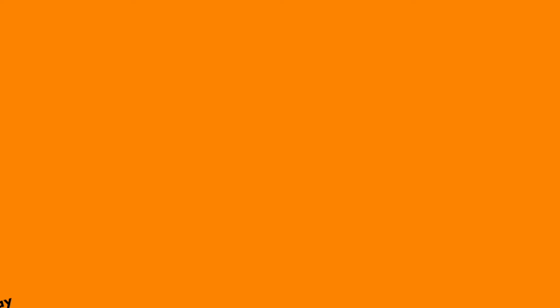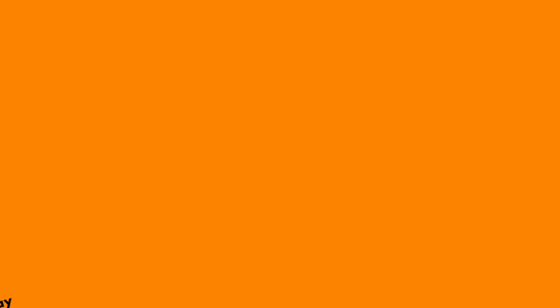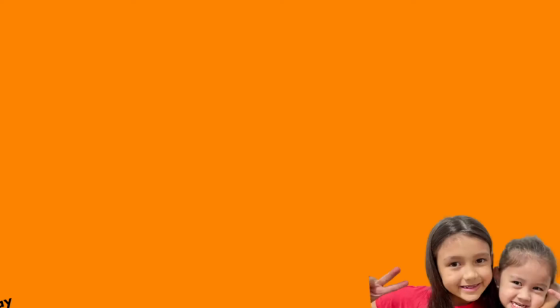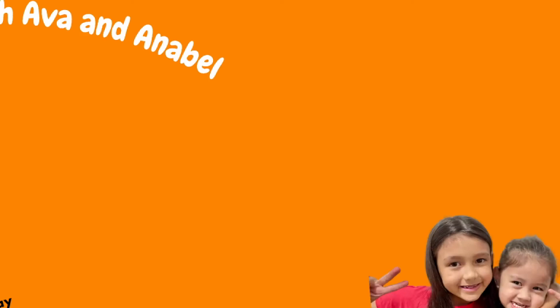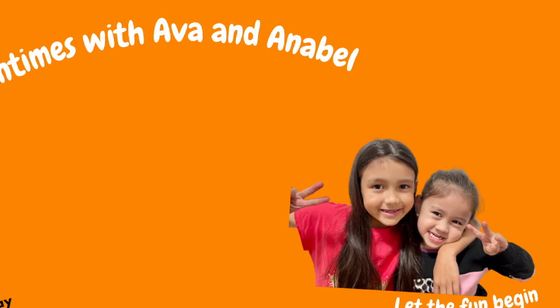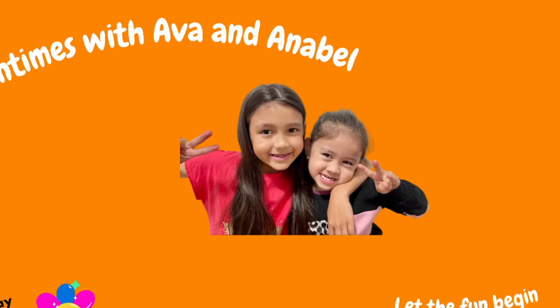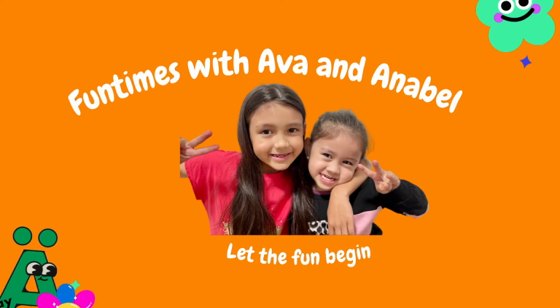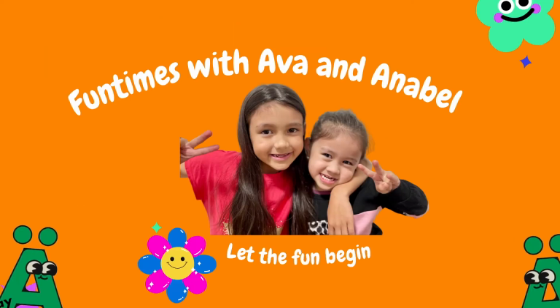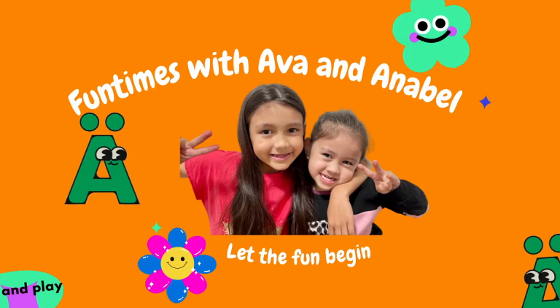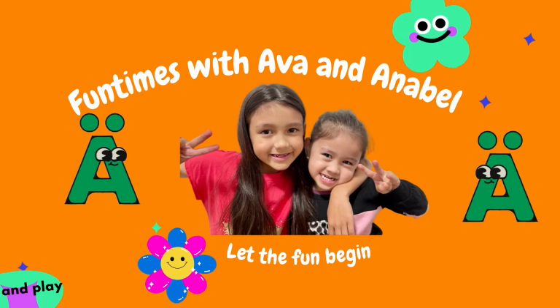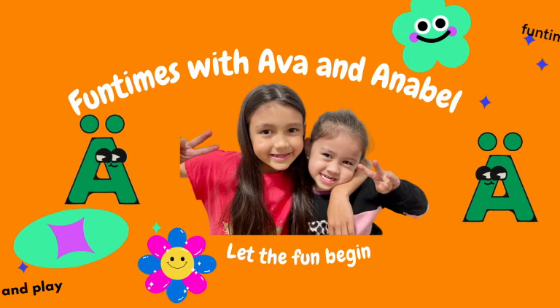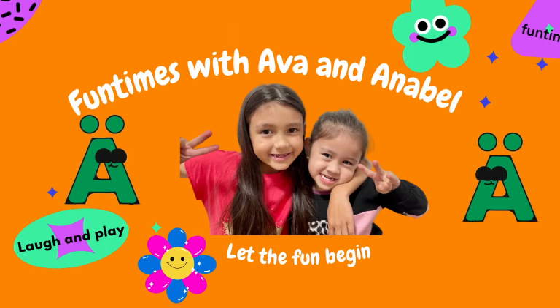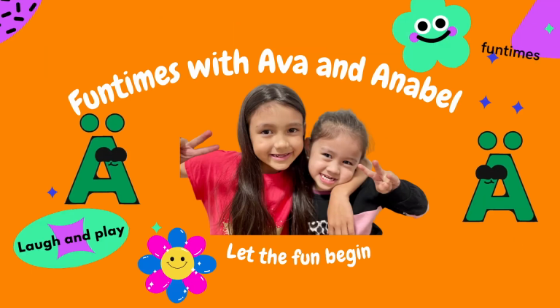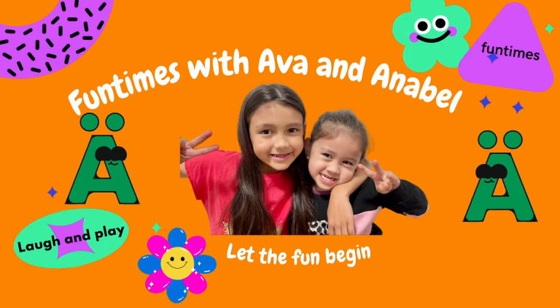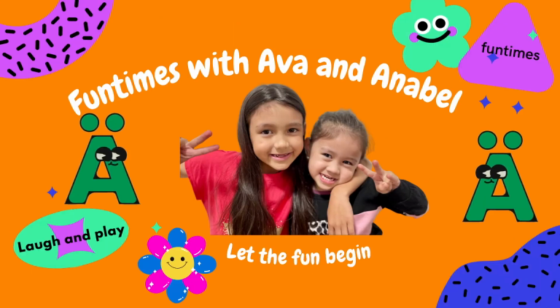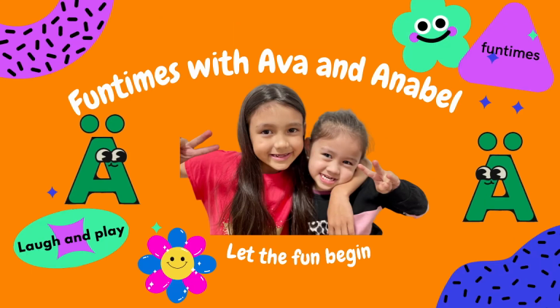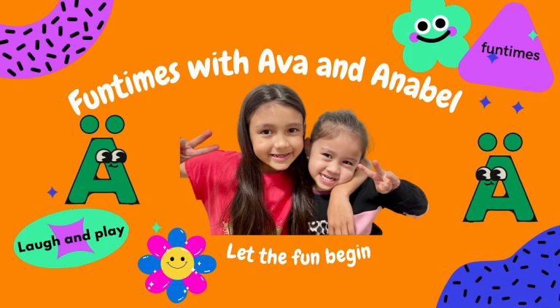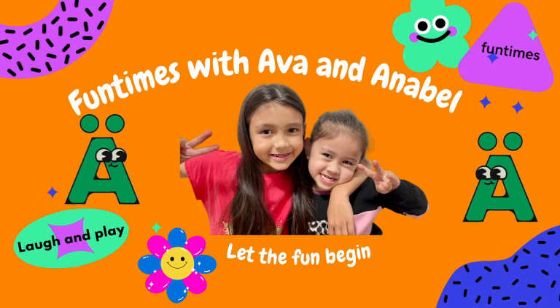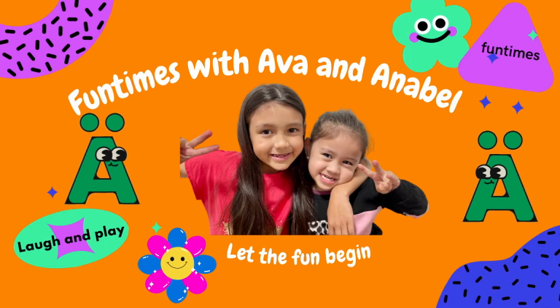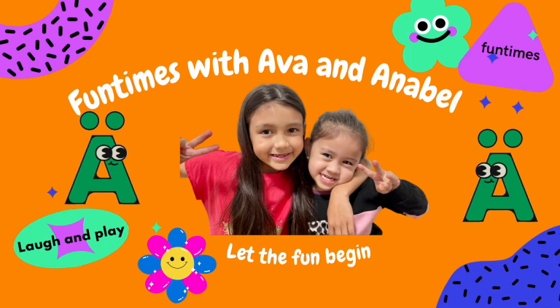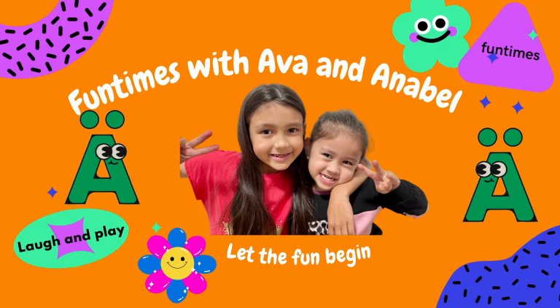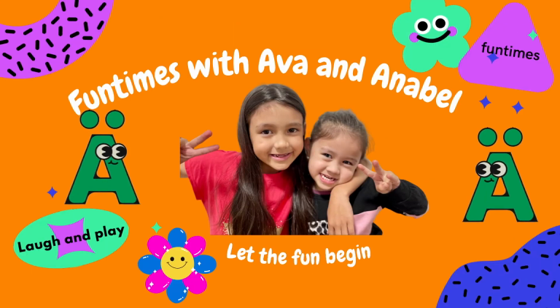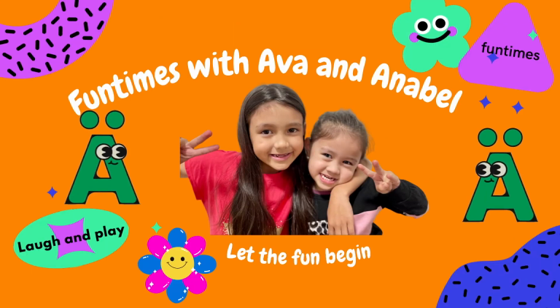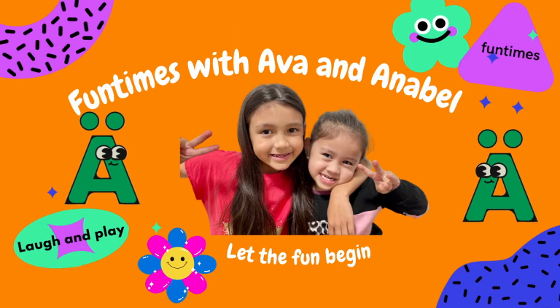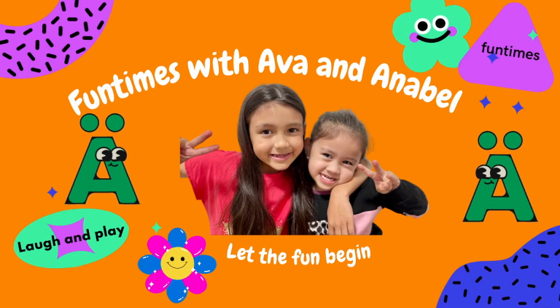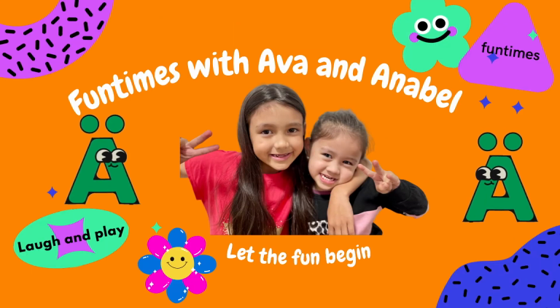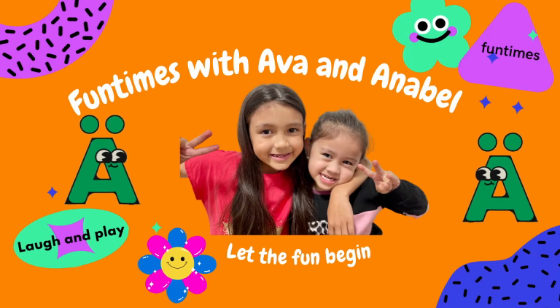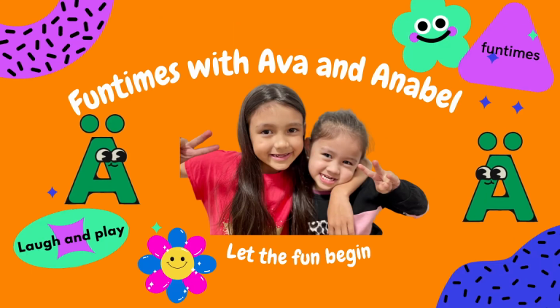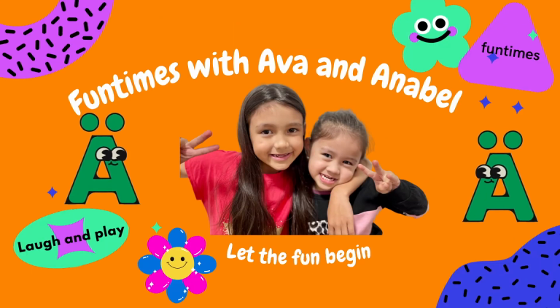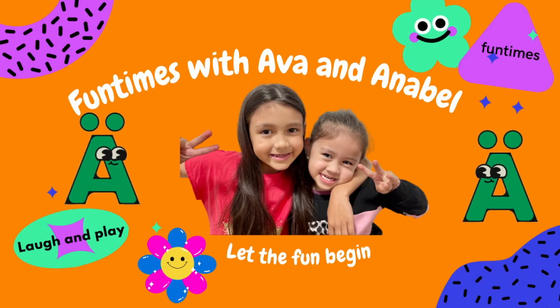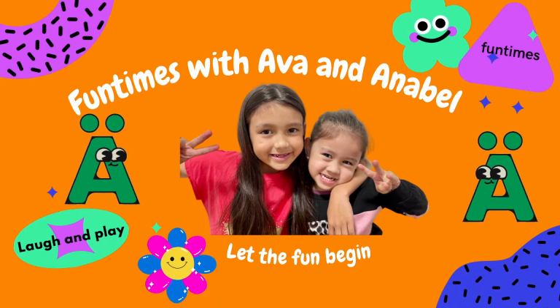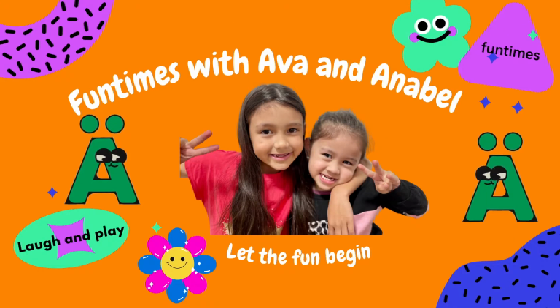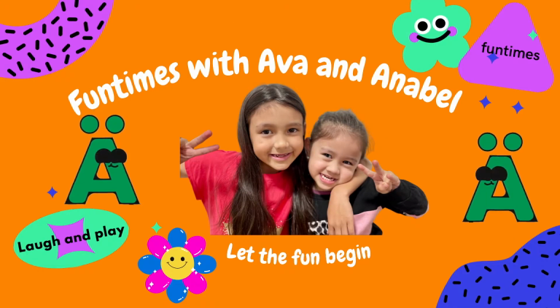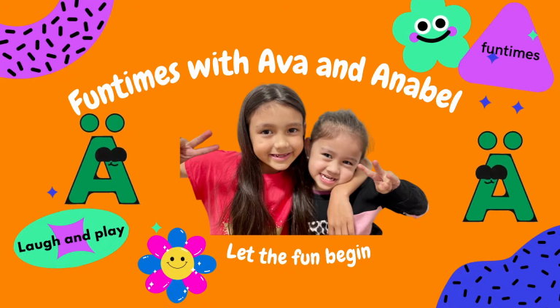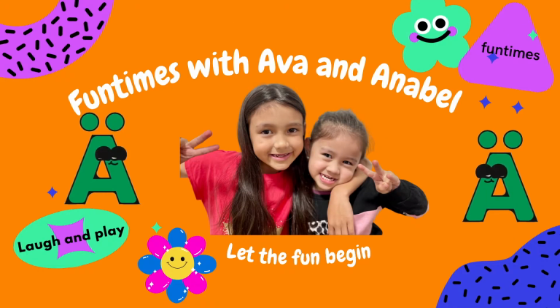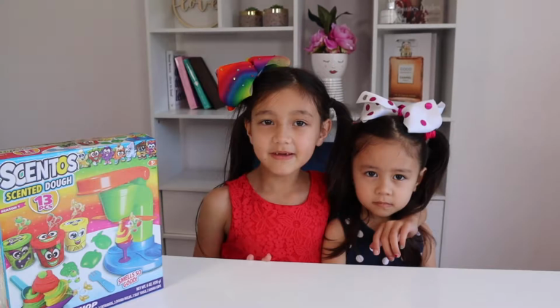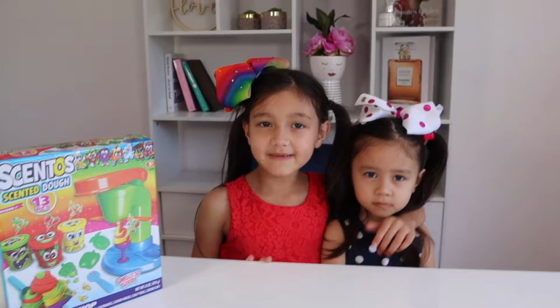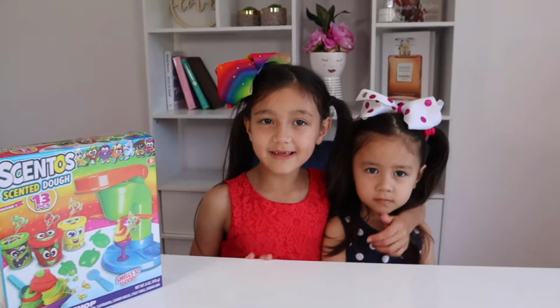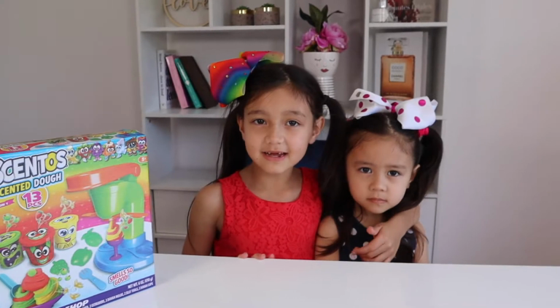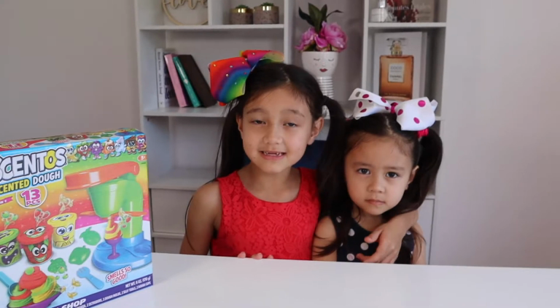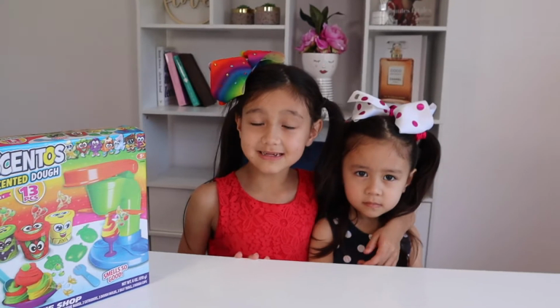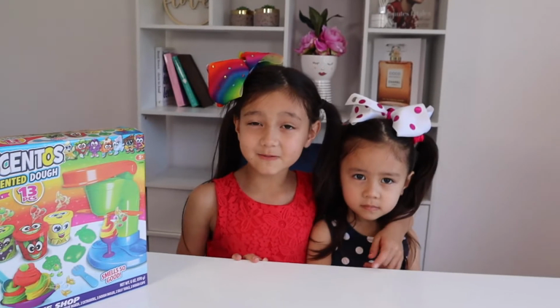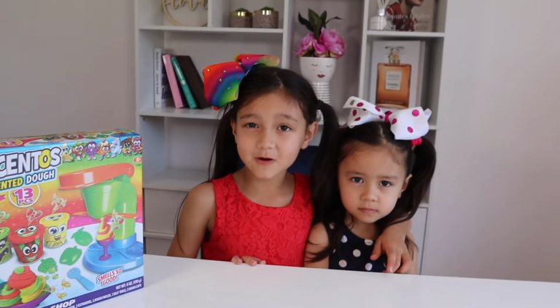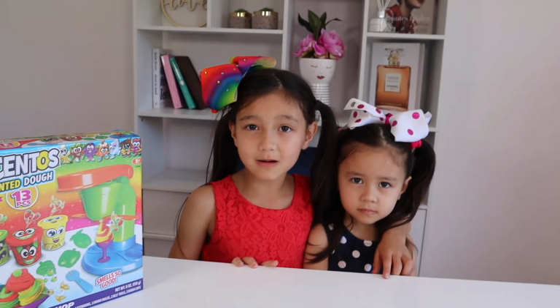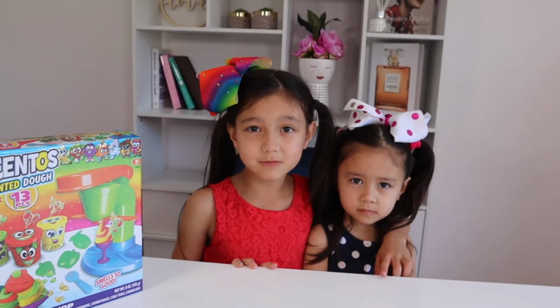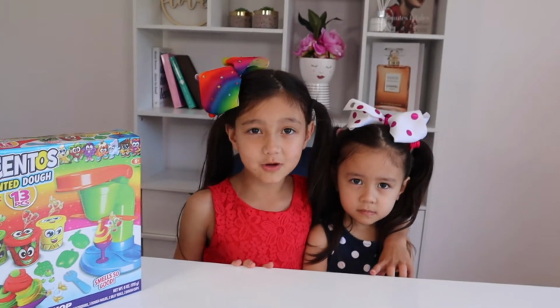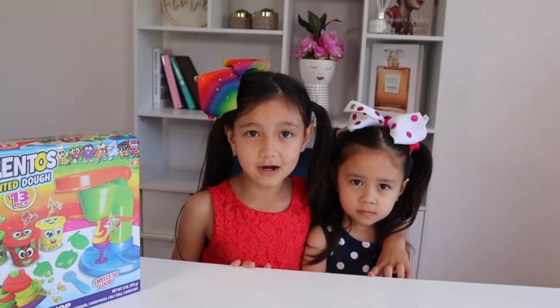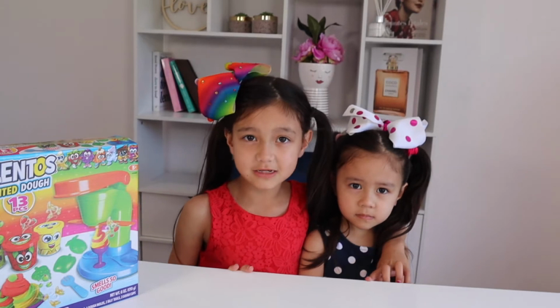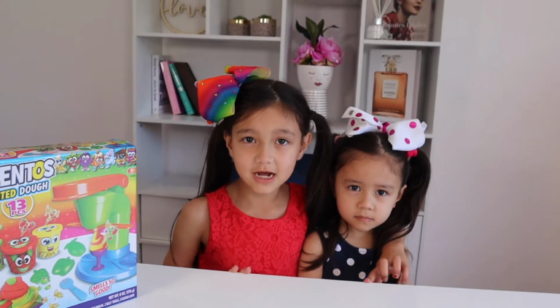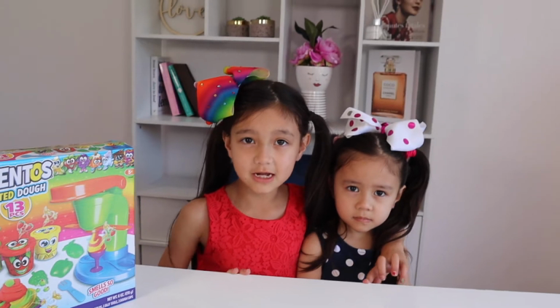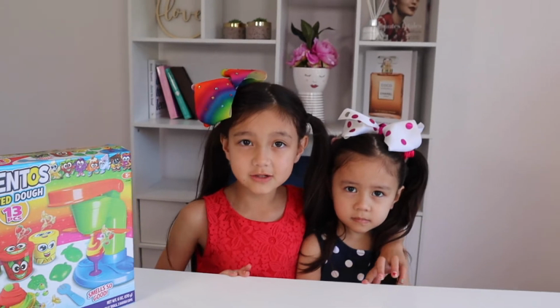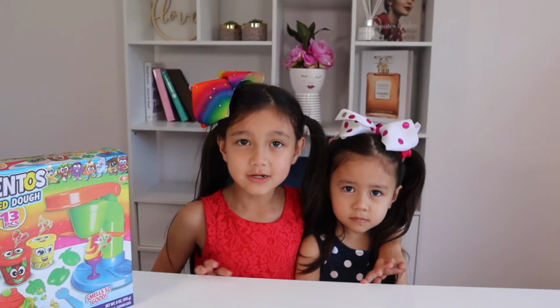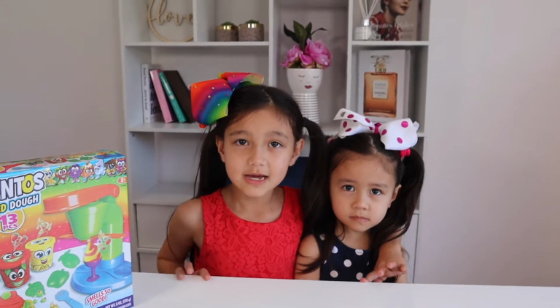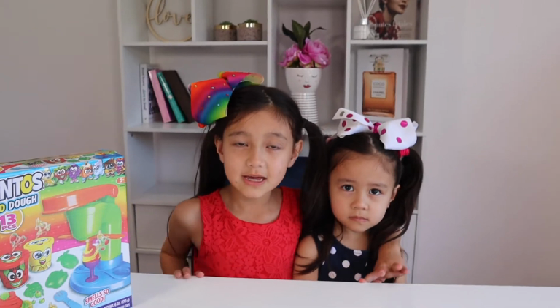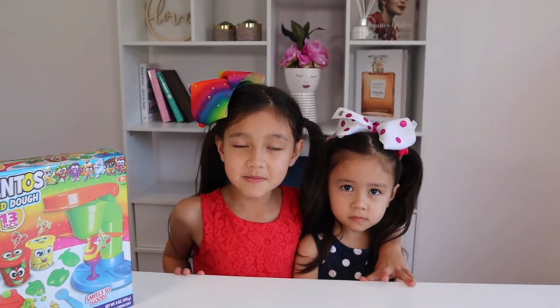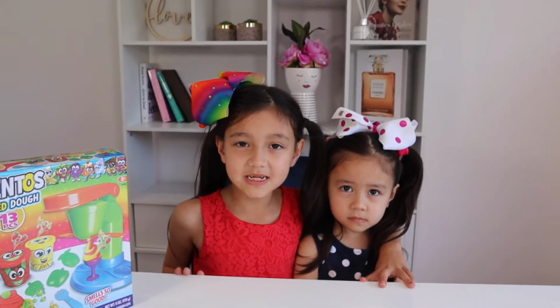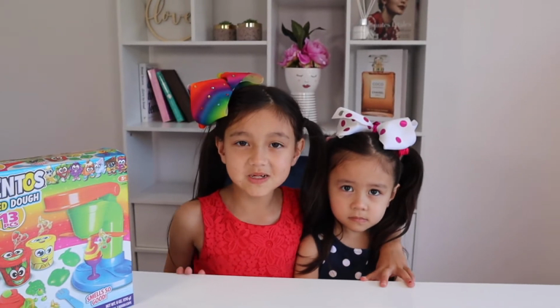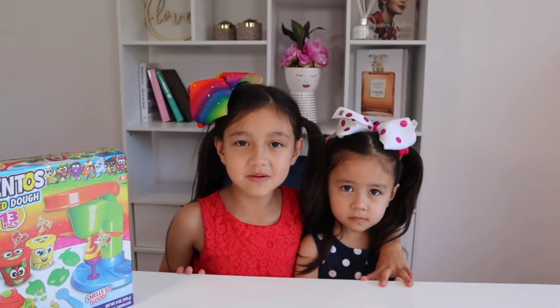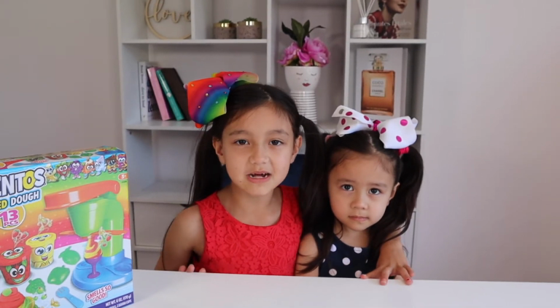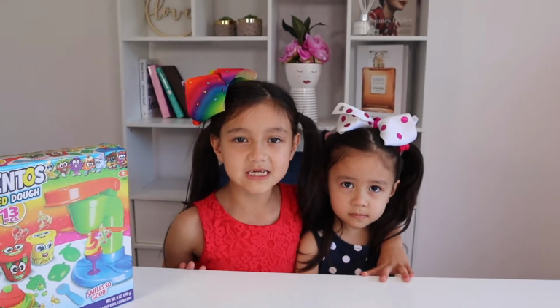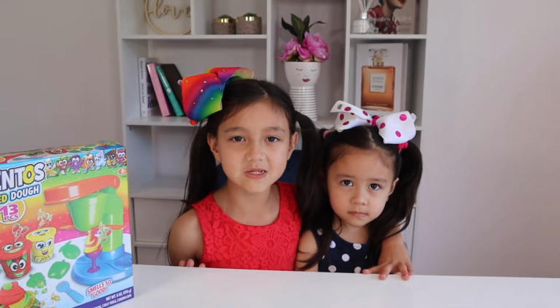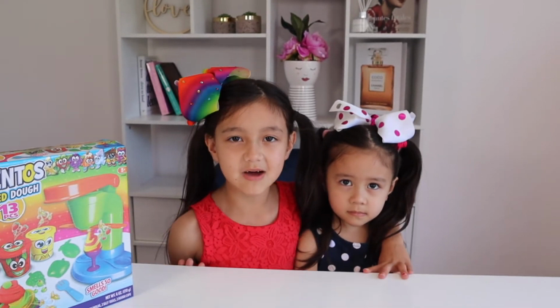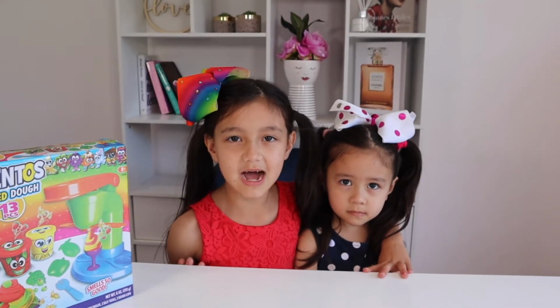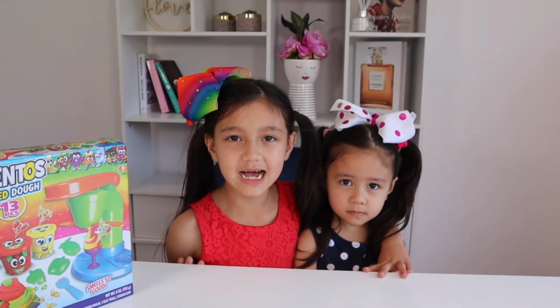Welcome to fun times with Ava and Annabelle. Let the fun begin. Please like and subscribe to our channel — it means so much to us.